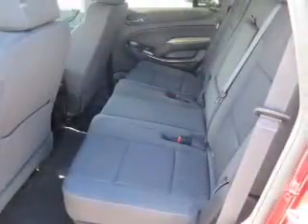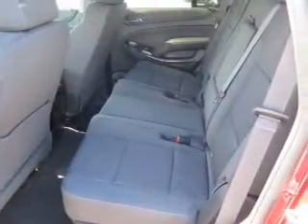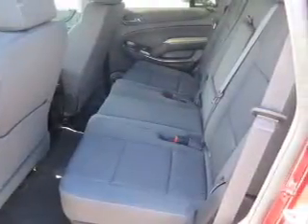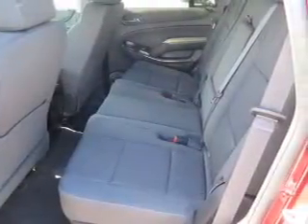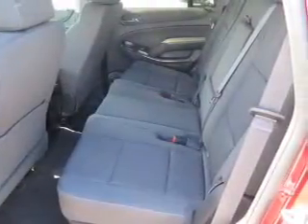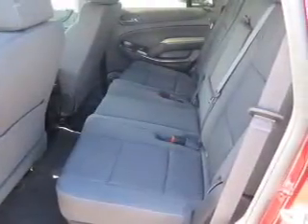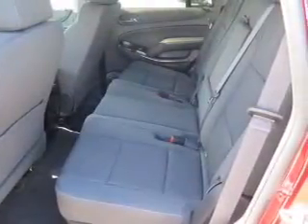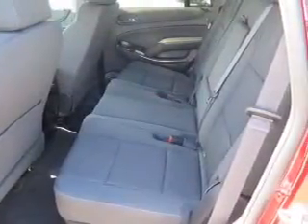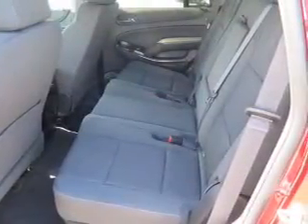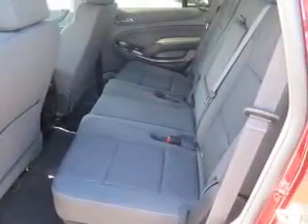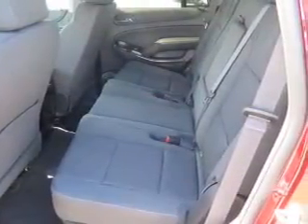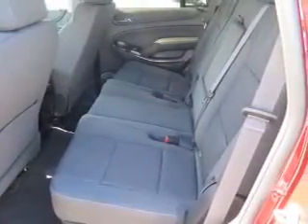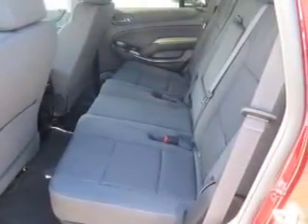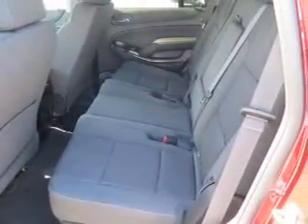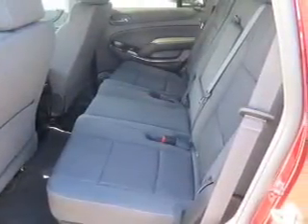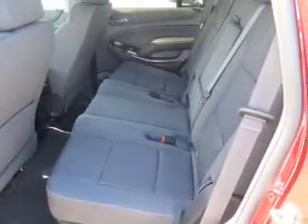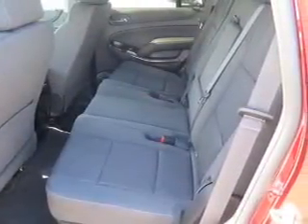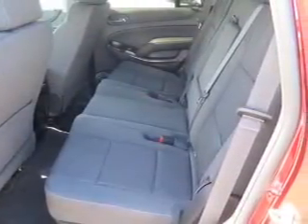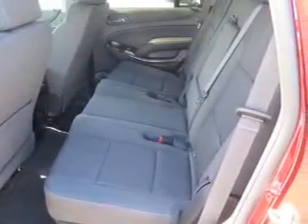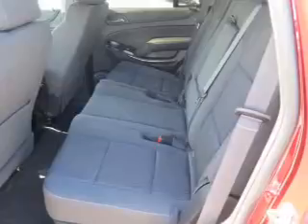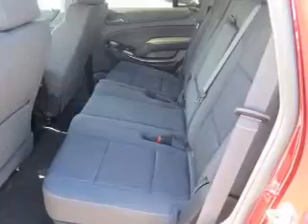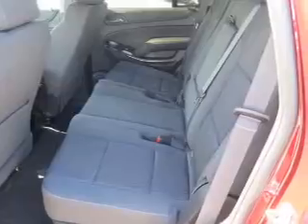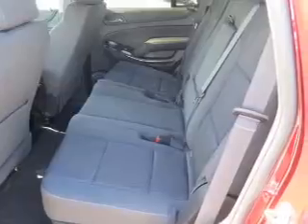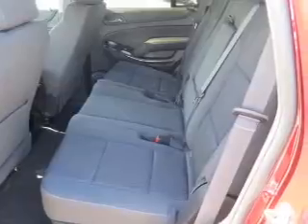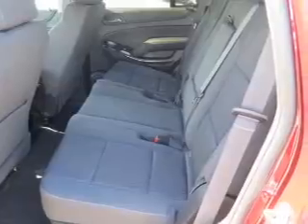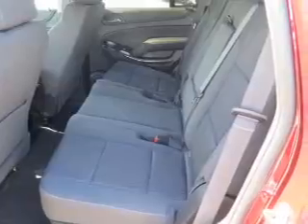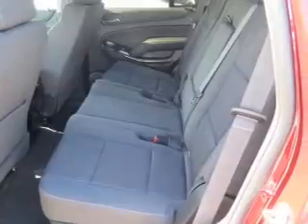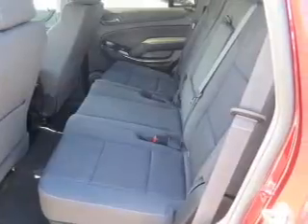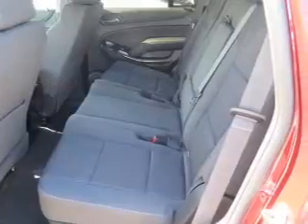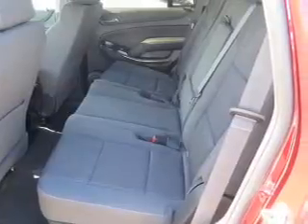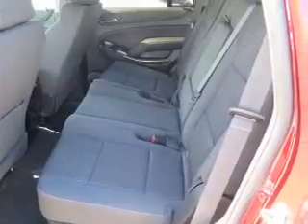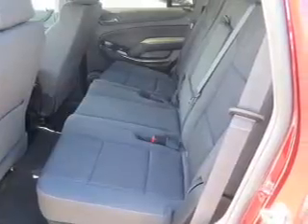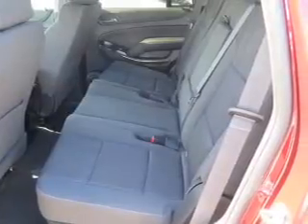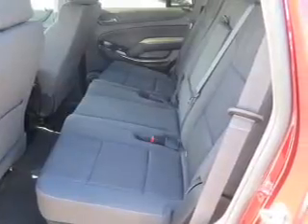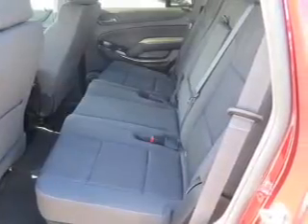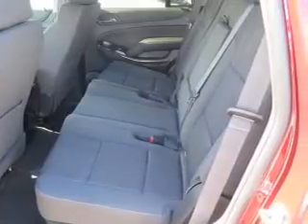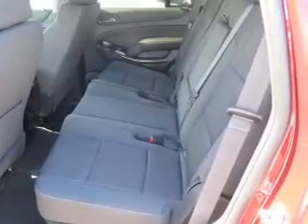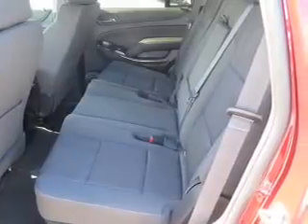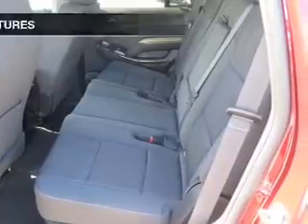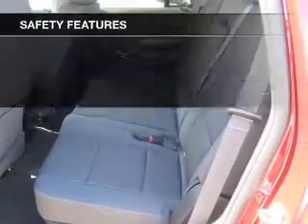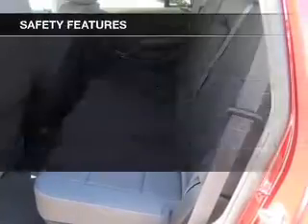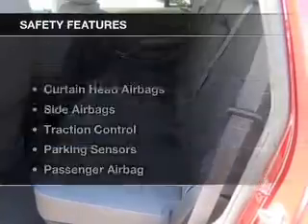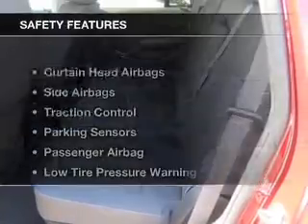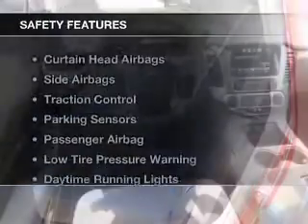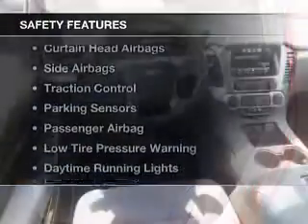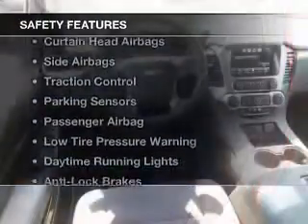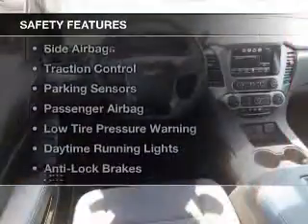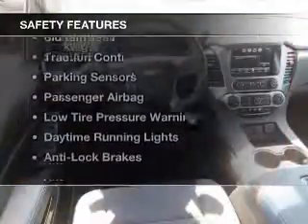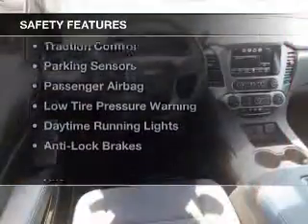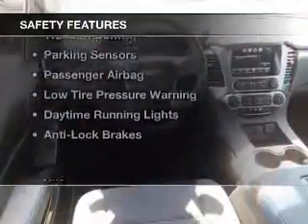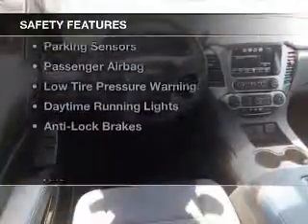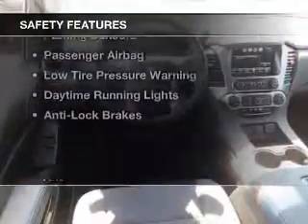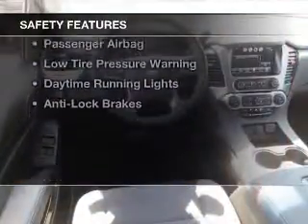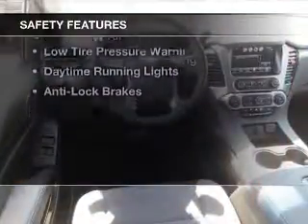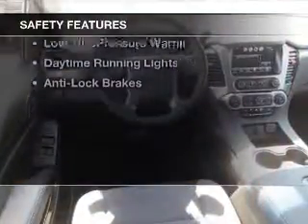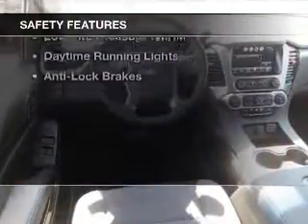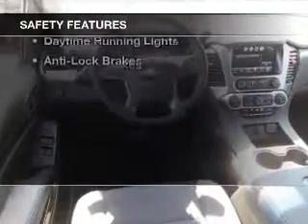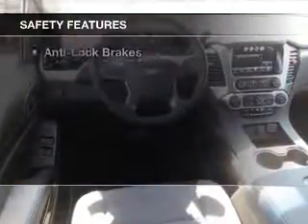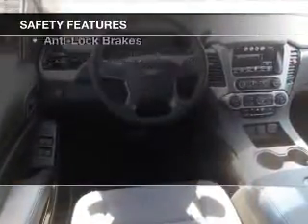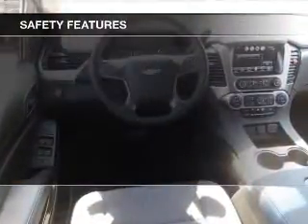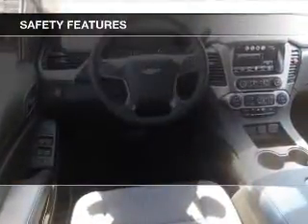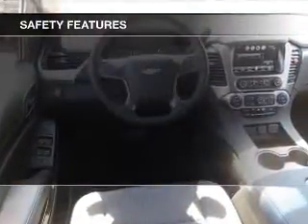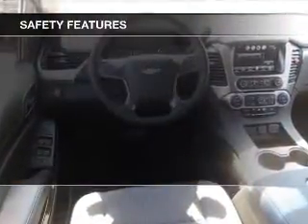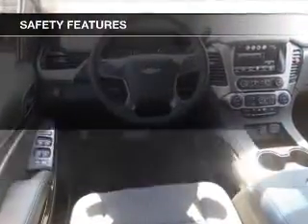power seats, cruise control, keyless entry, and an MP3 player. Safety was made a priority with these features.